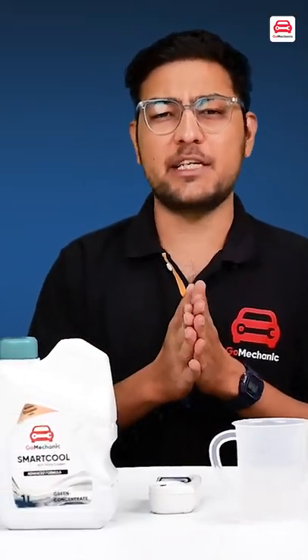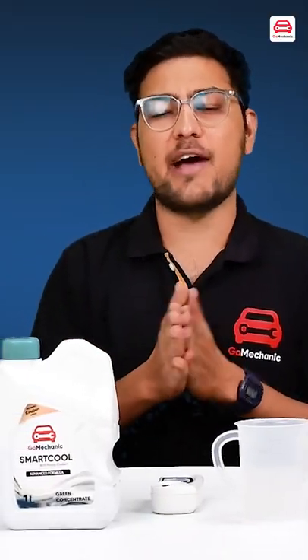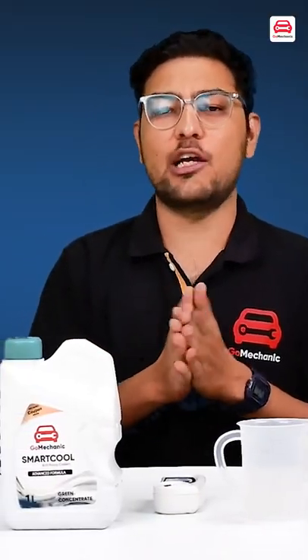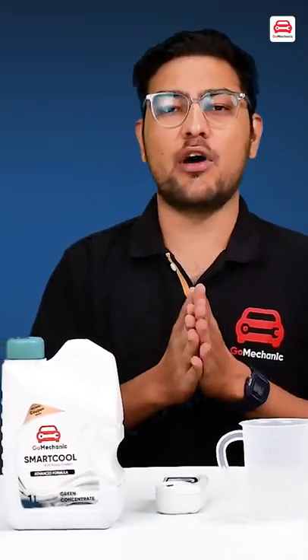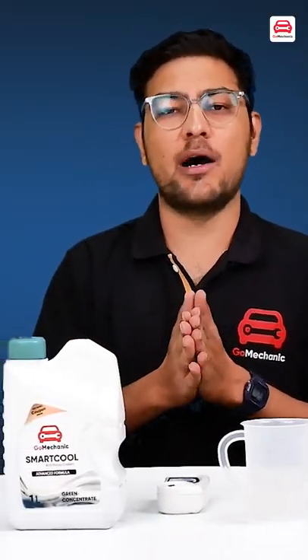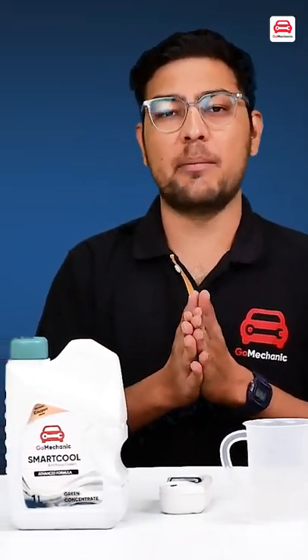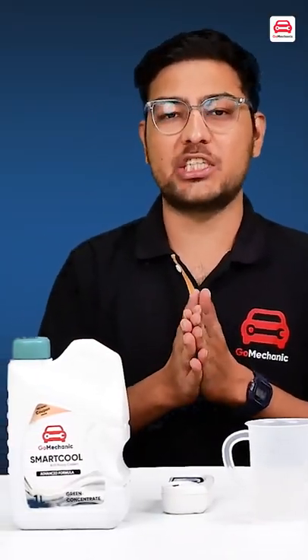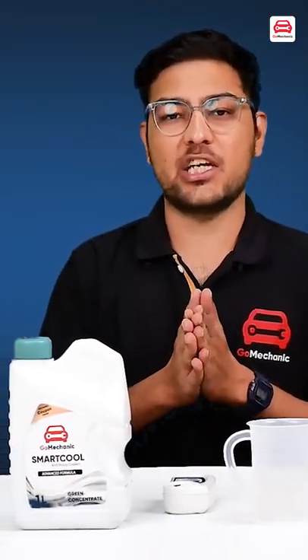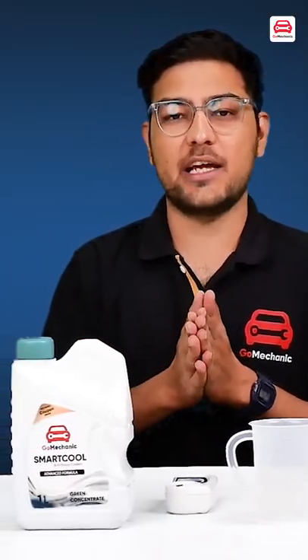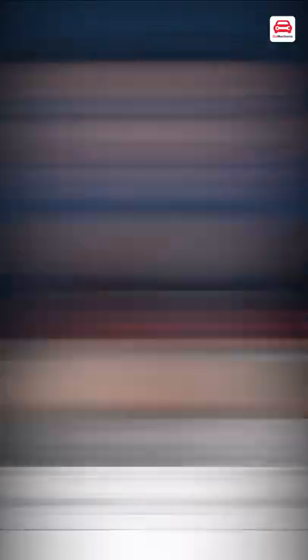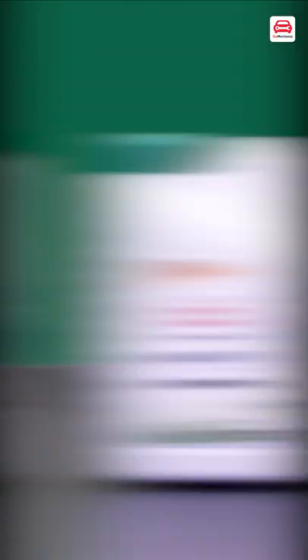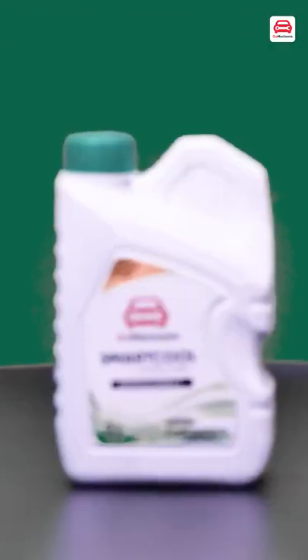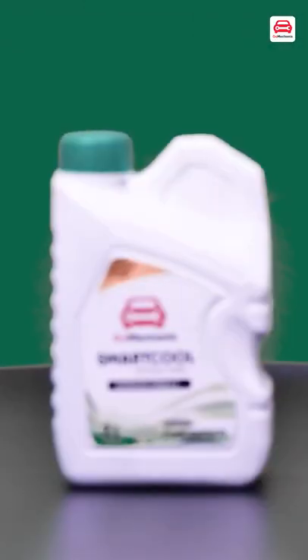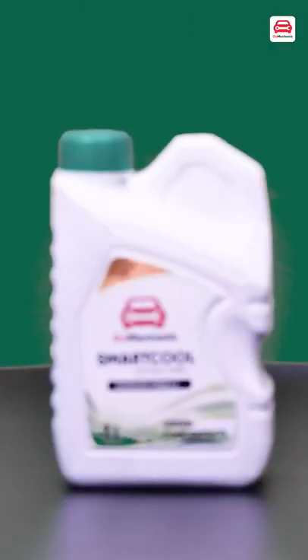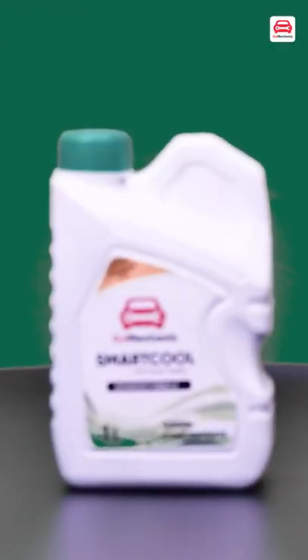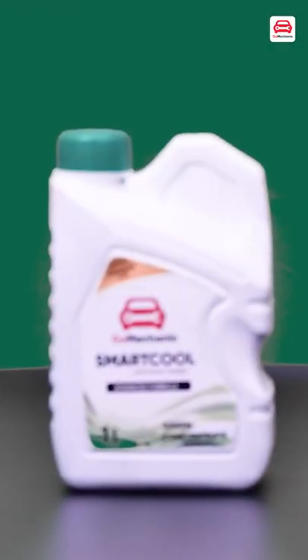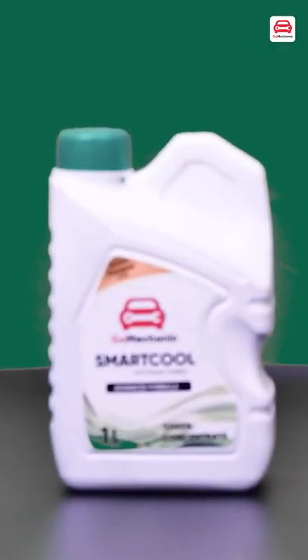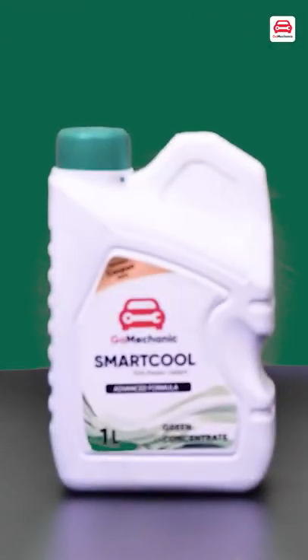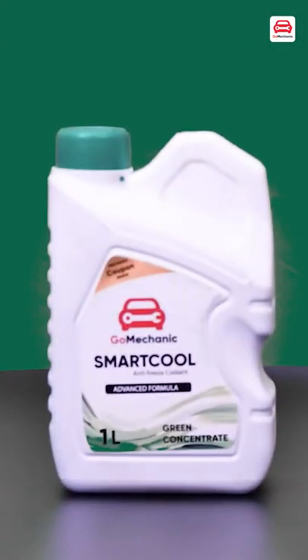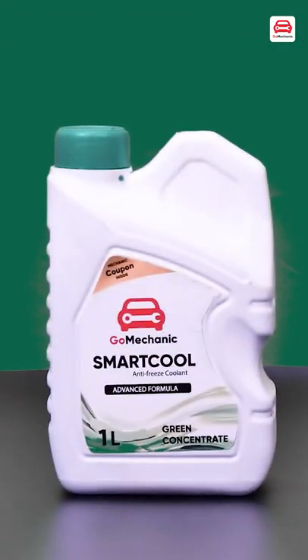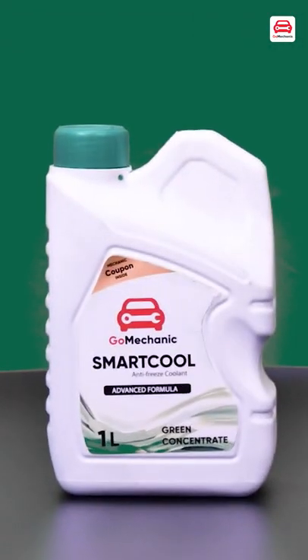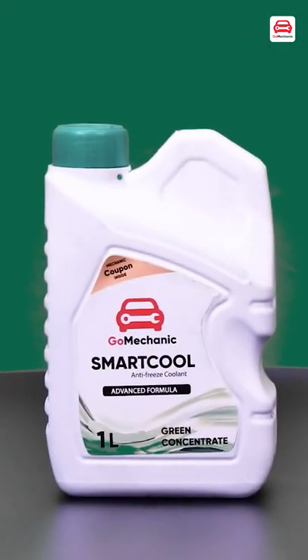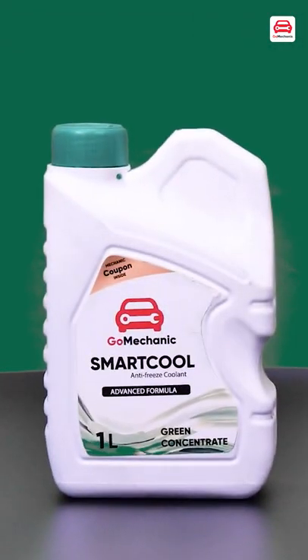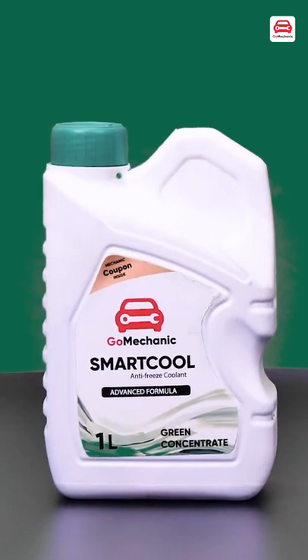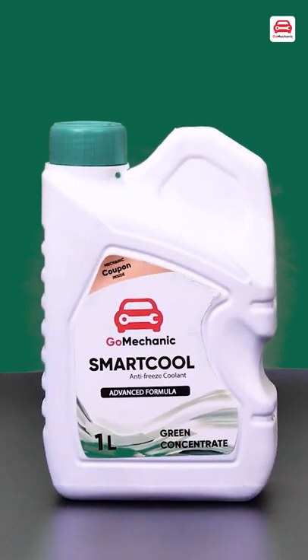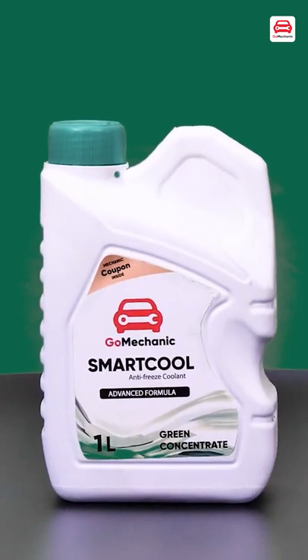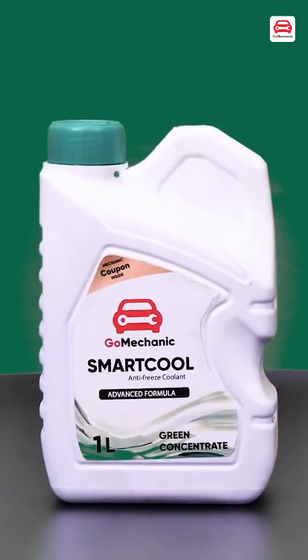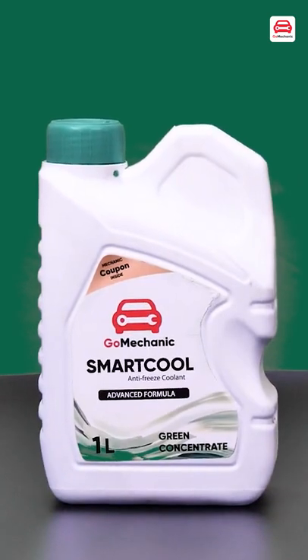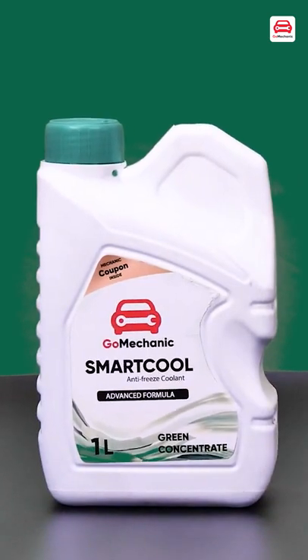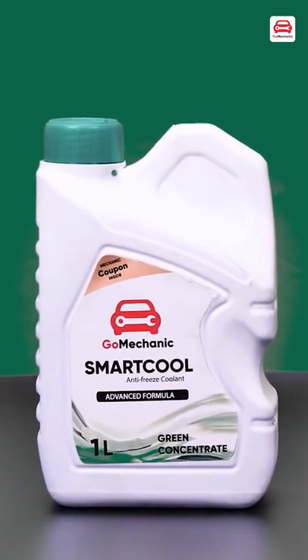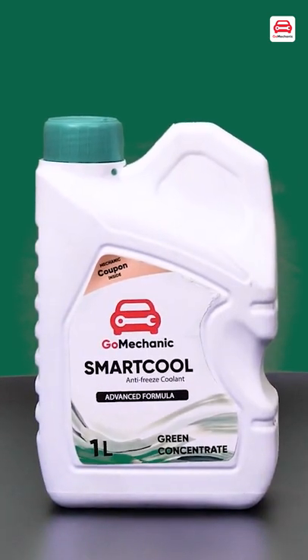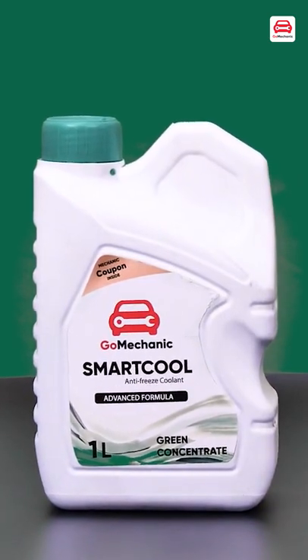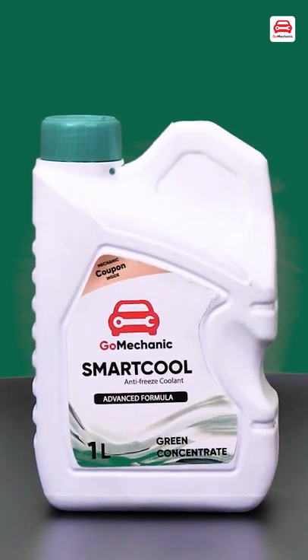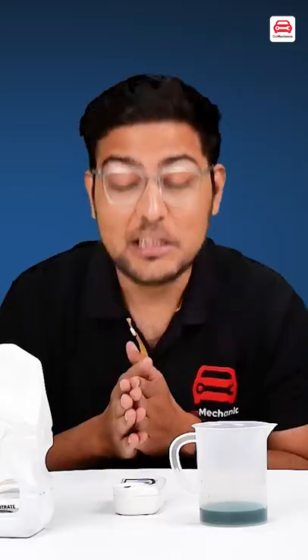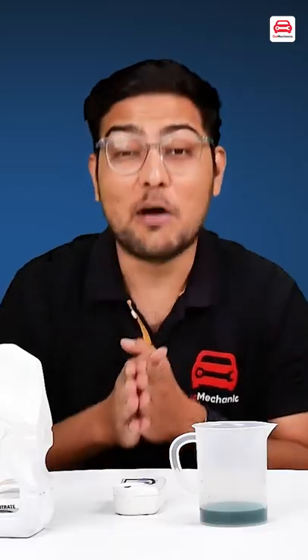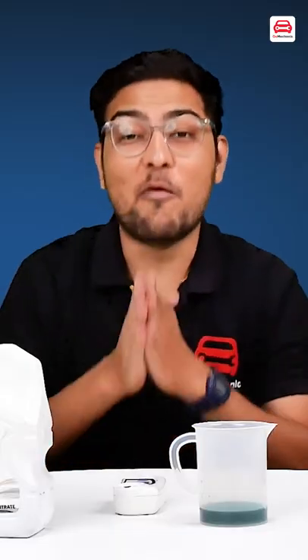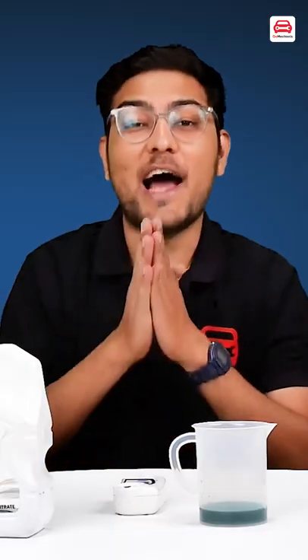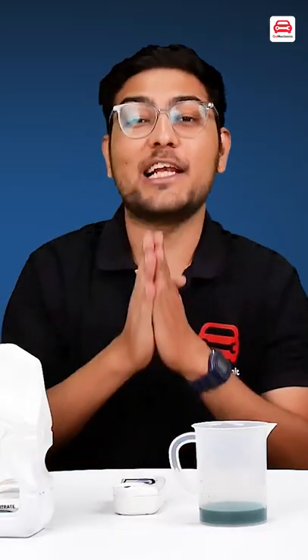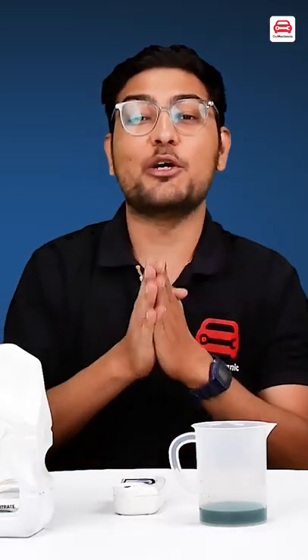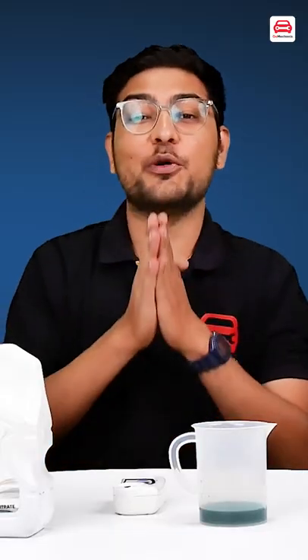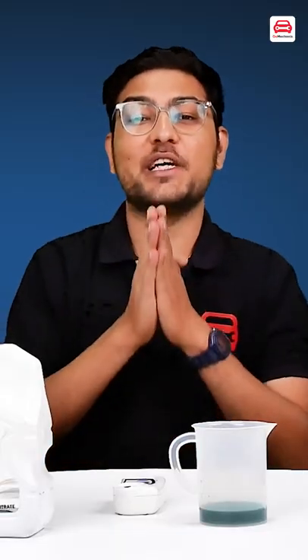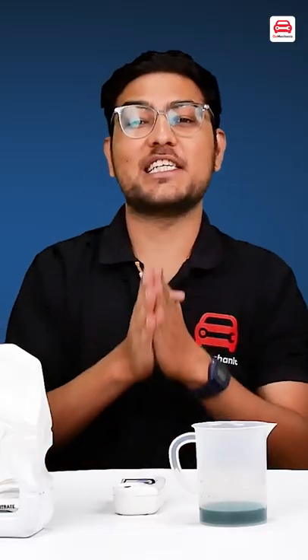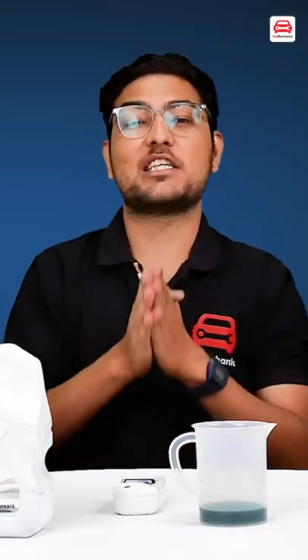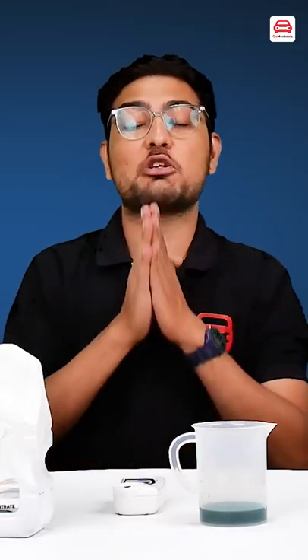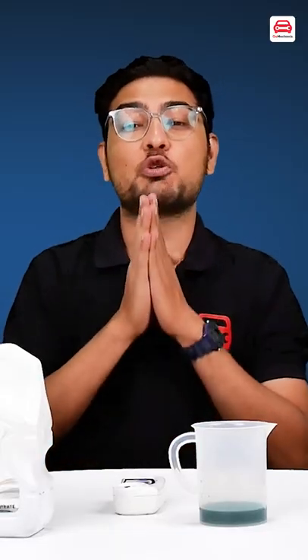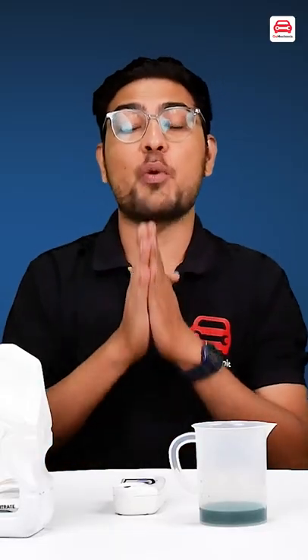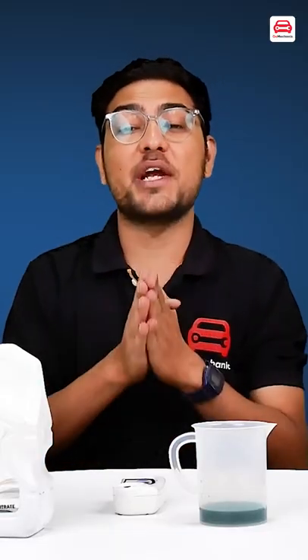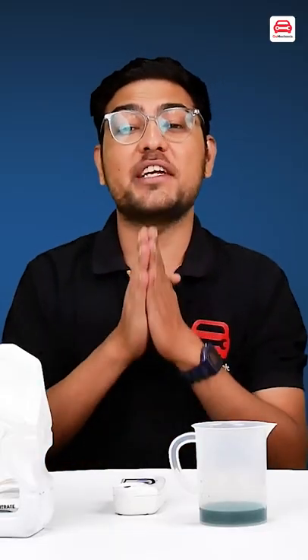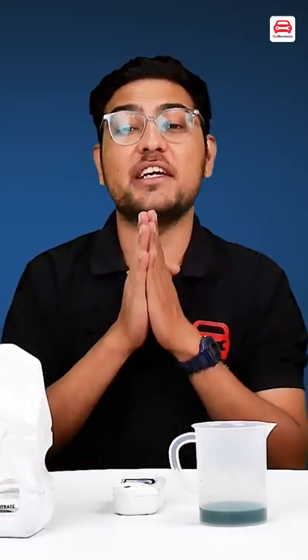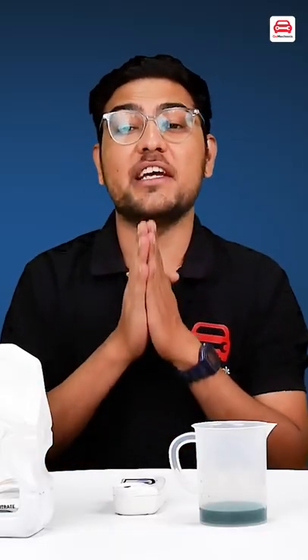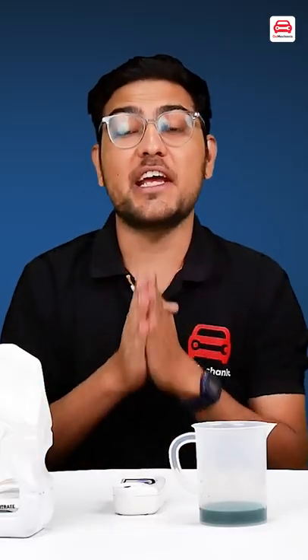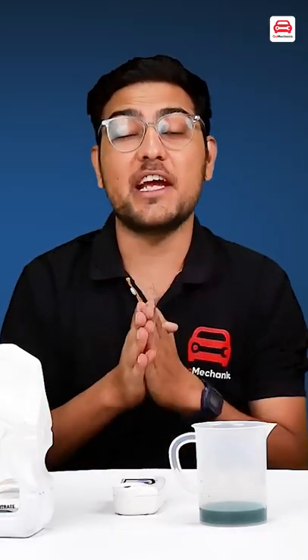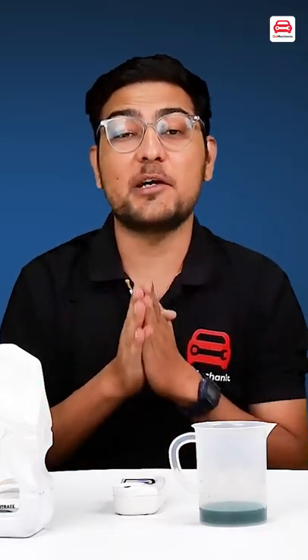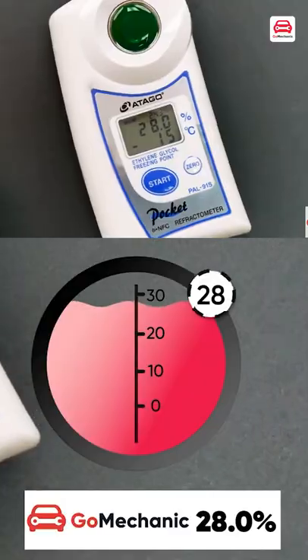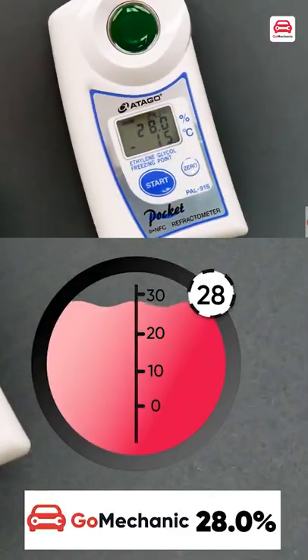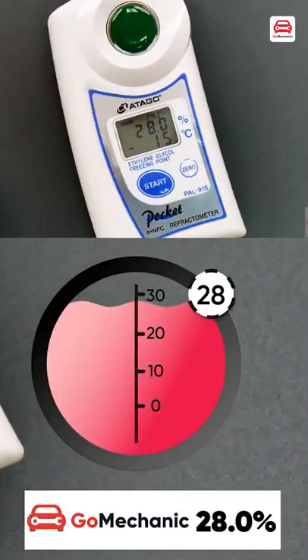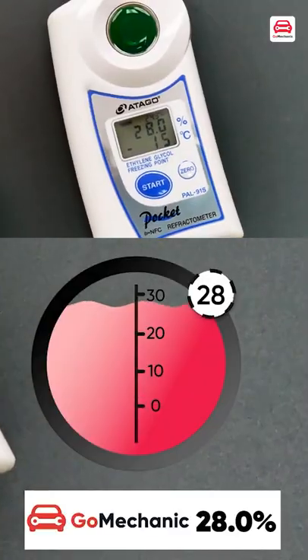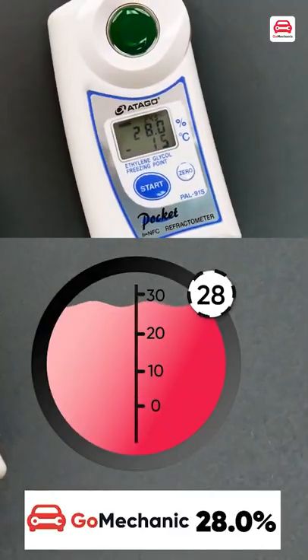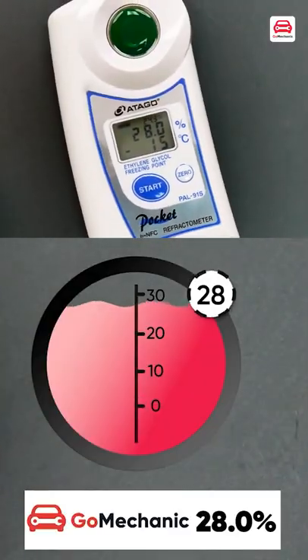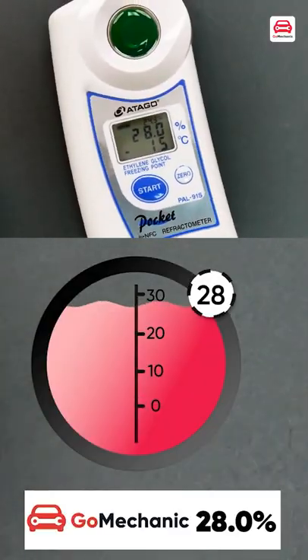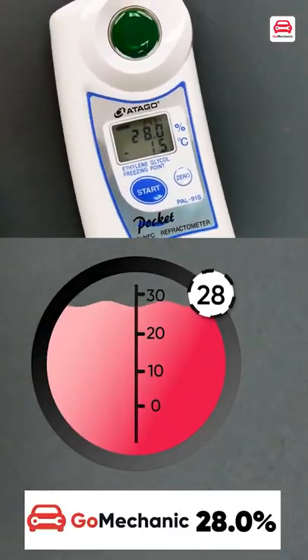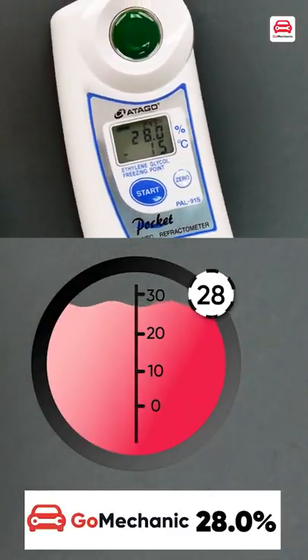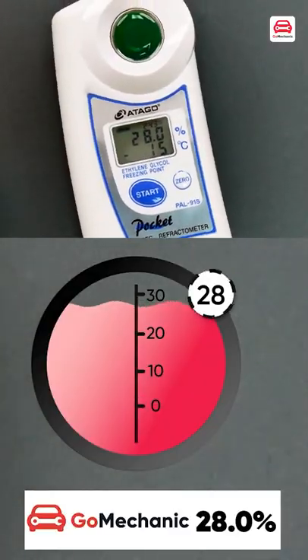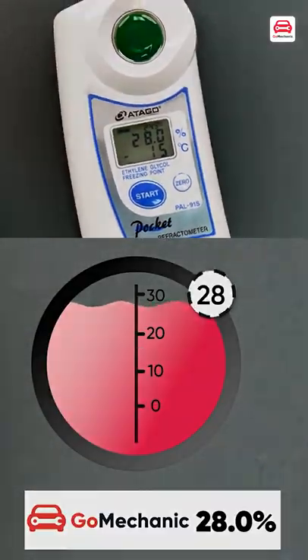The last coolant we measure is GoMechanics Smart Cool, and the value is 28.0.